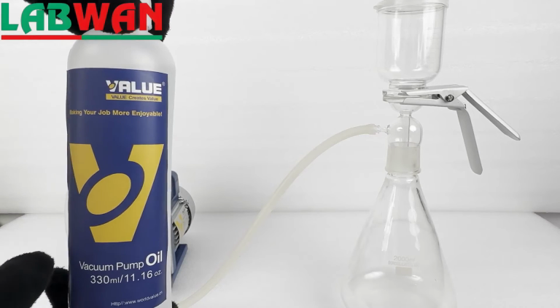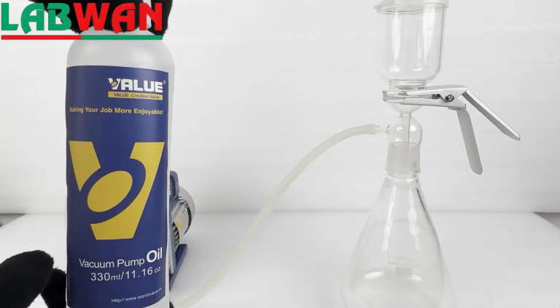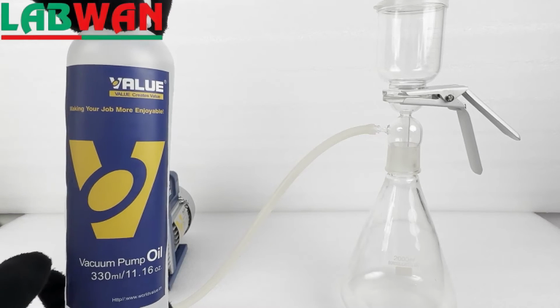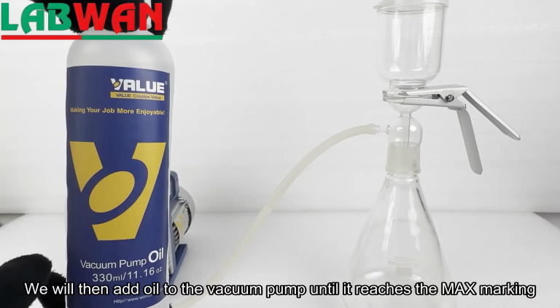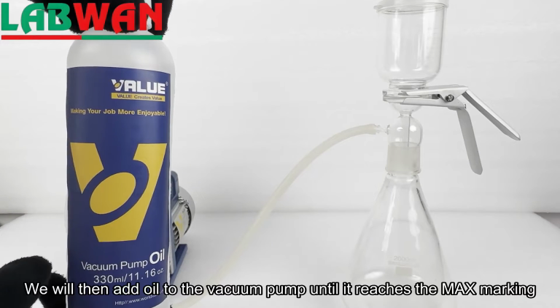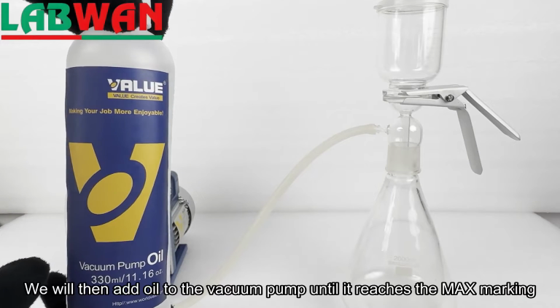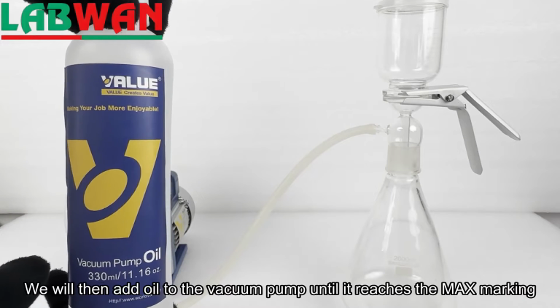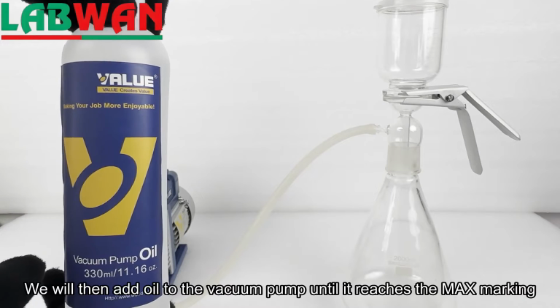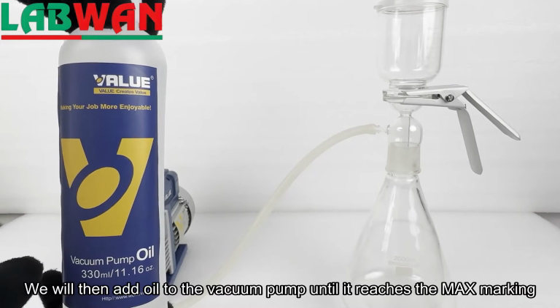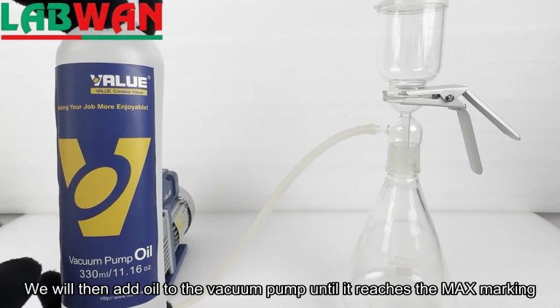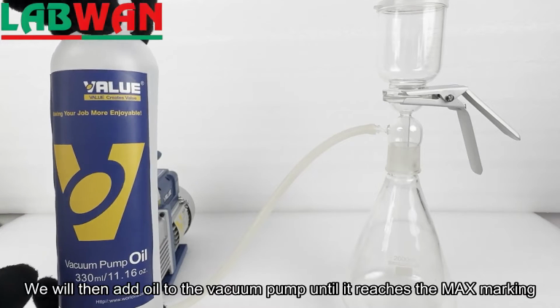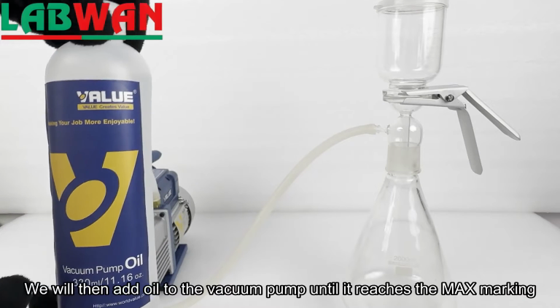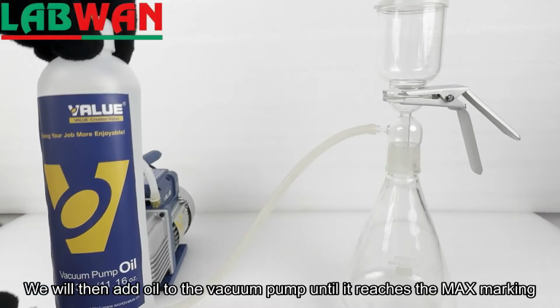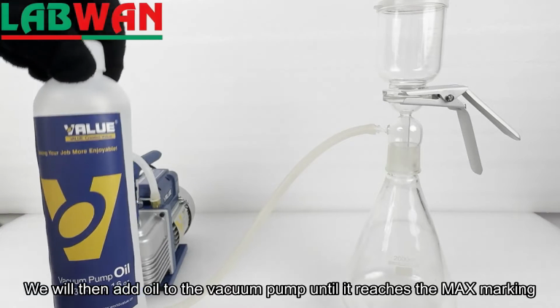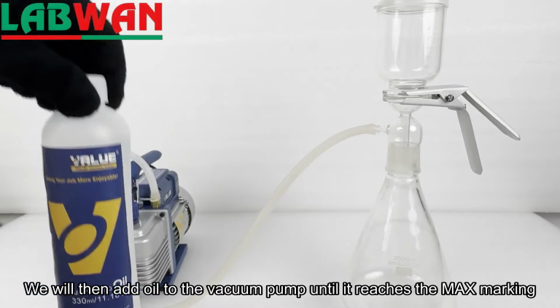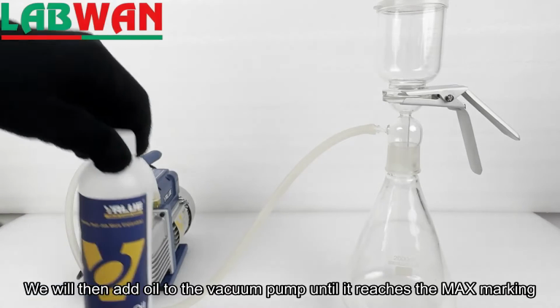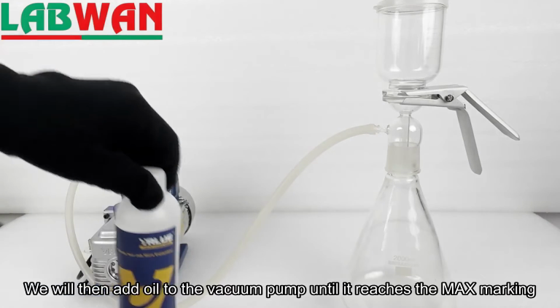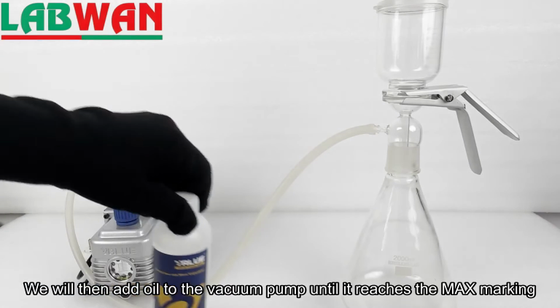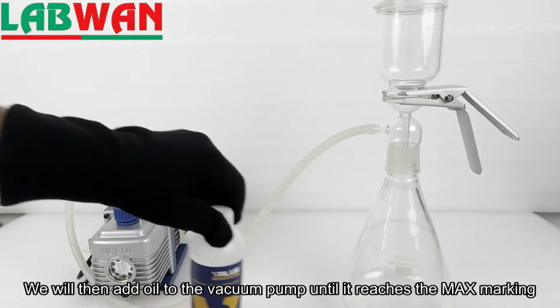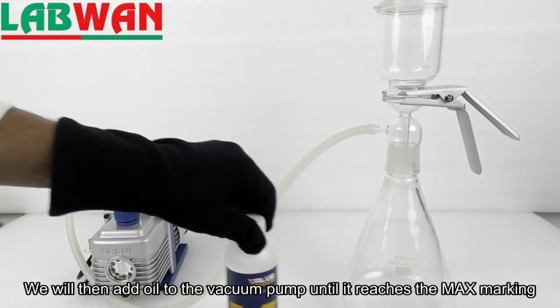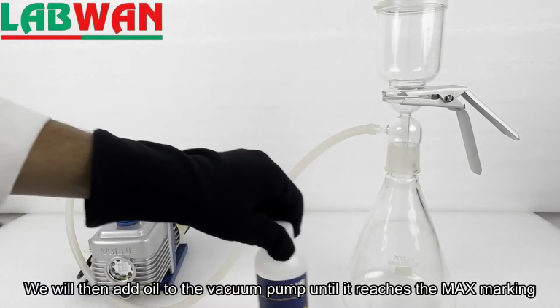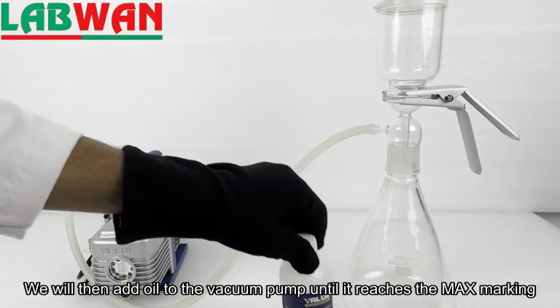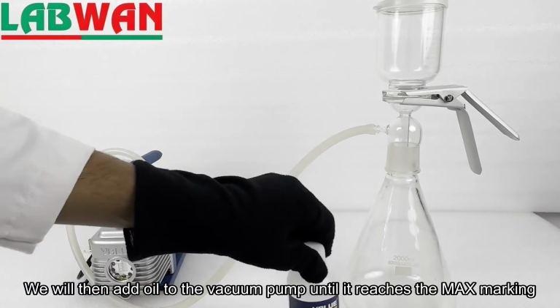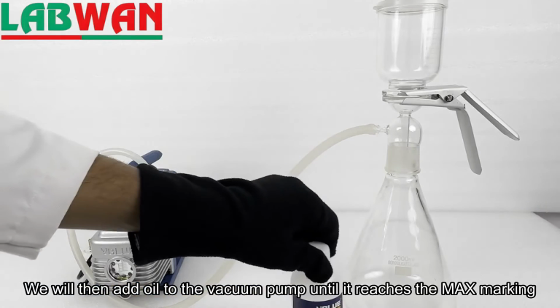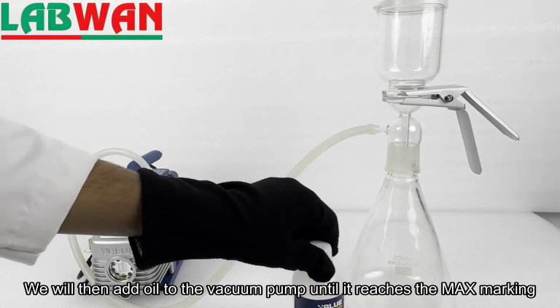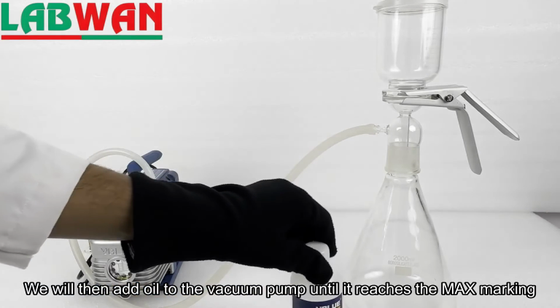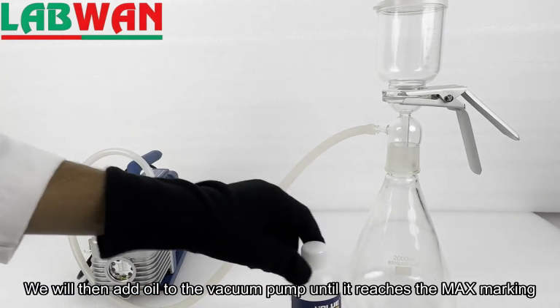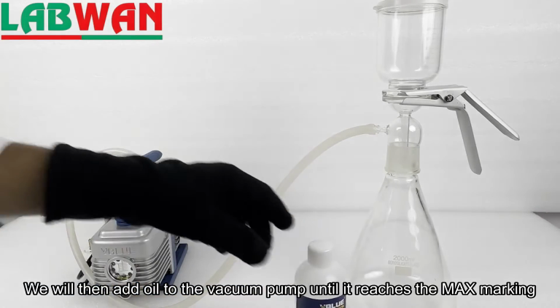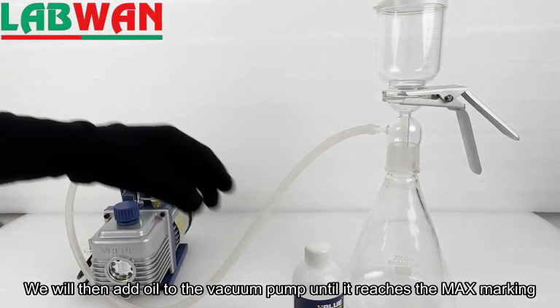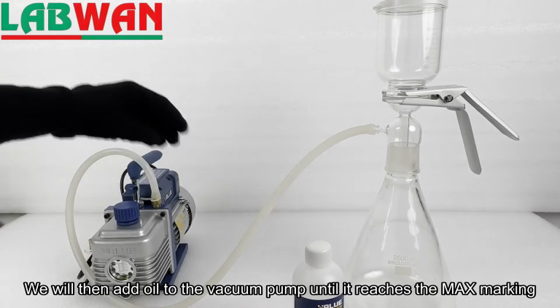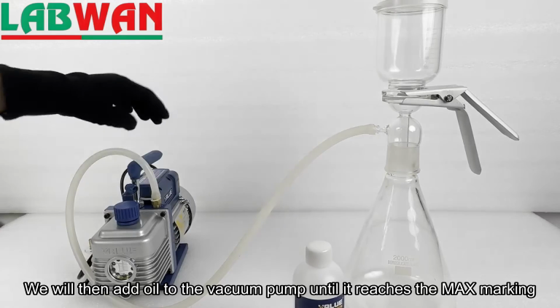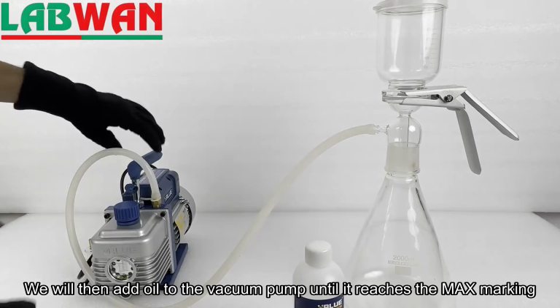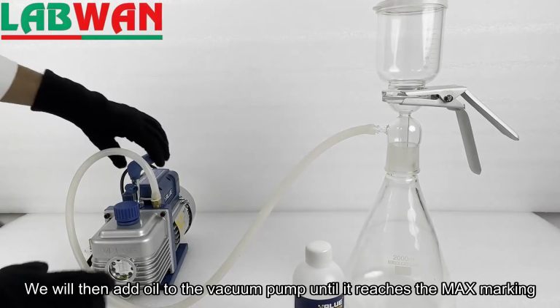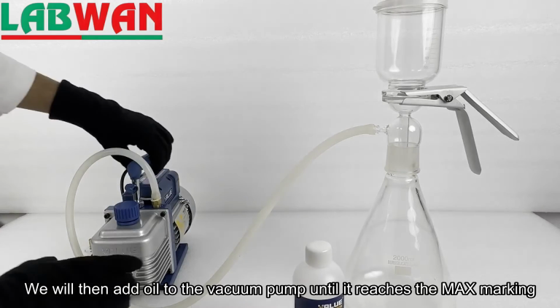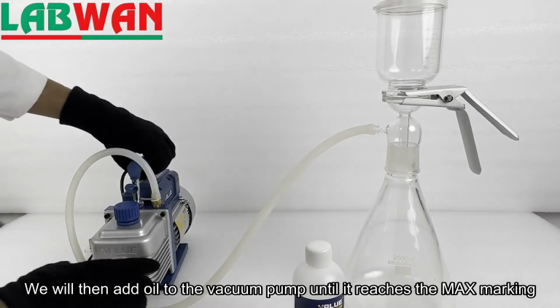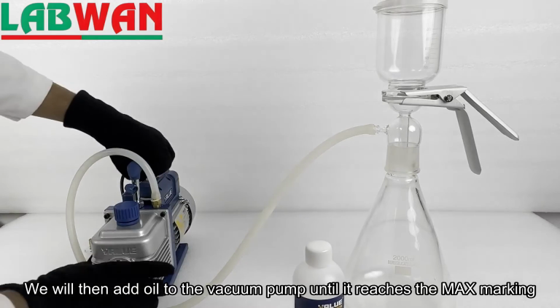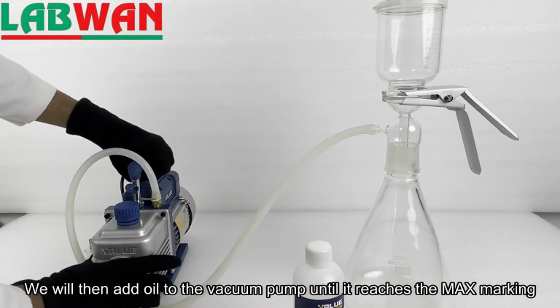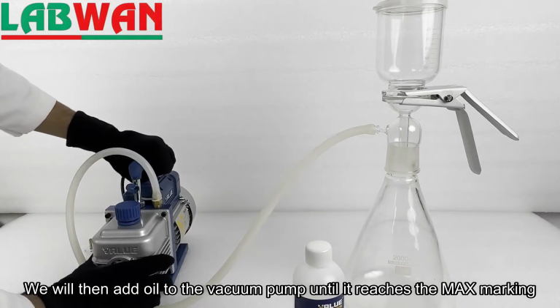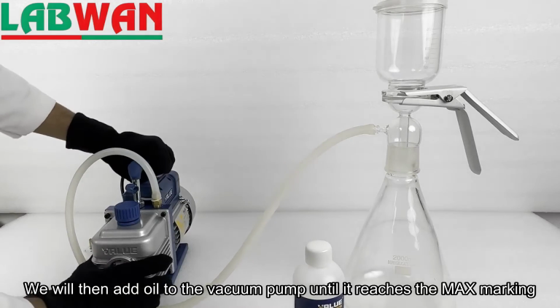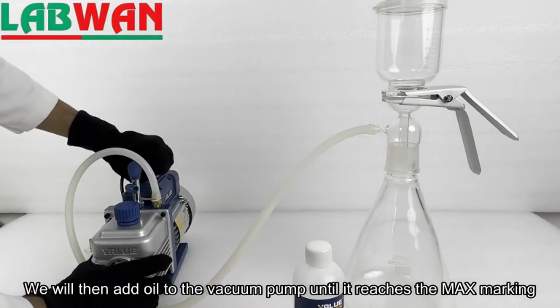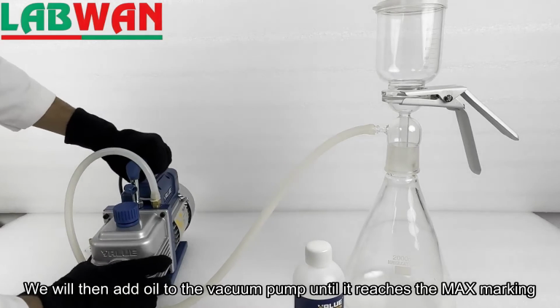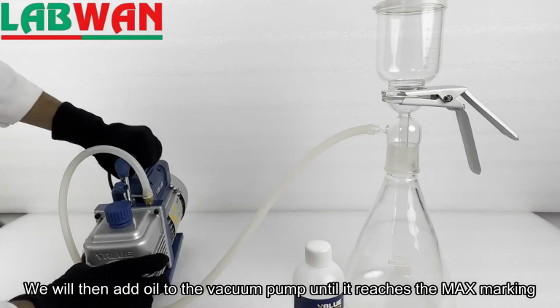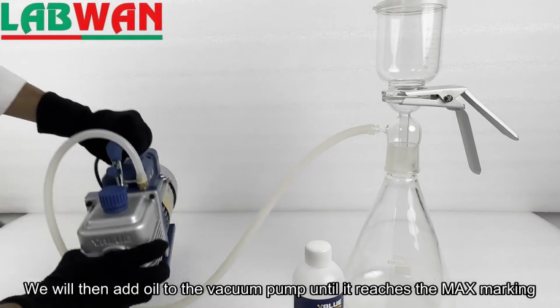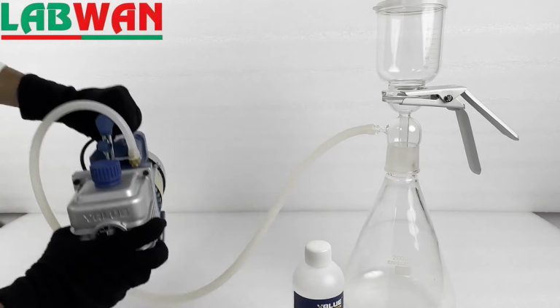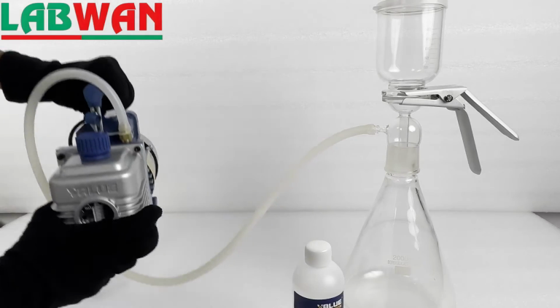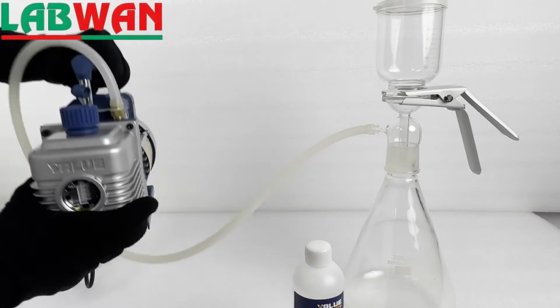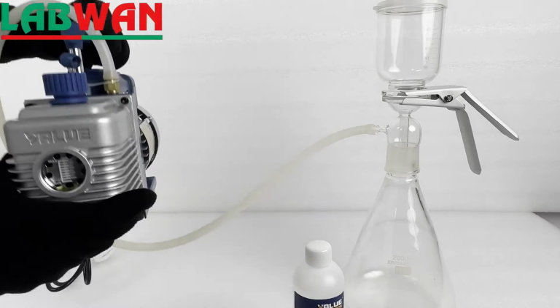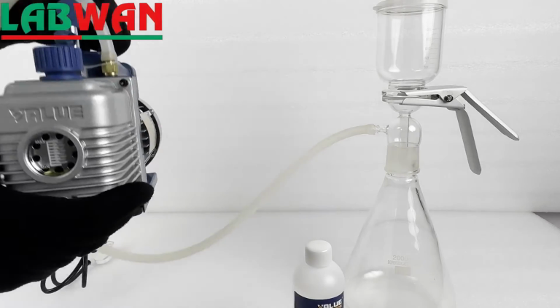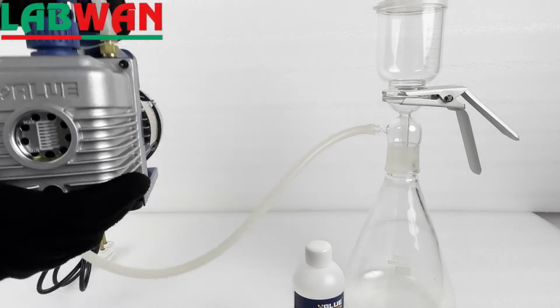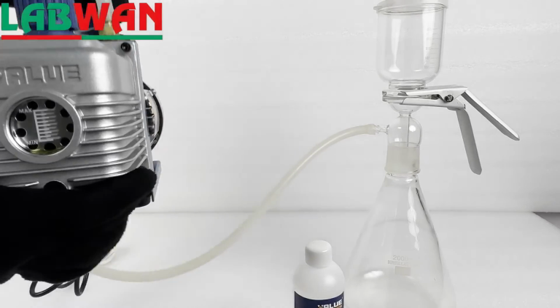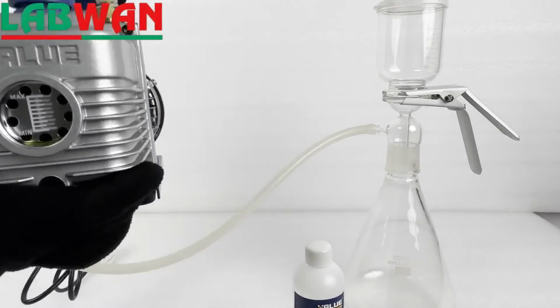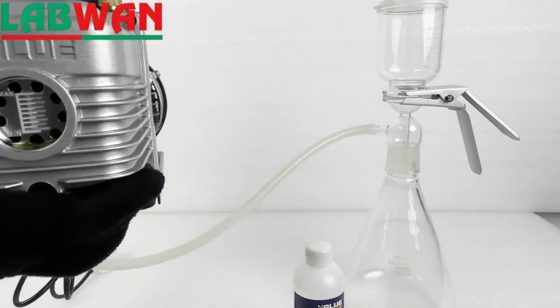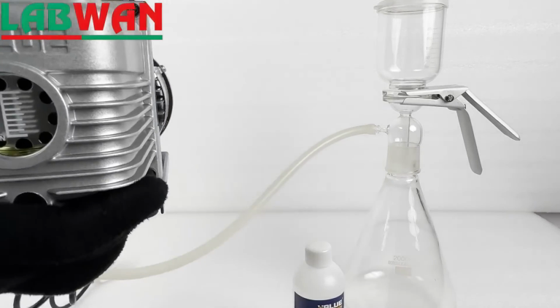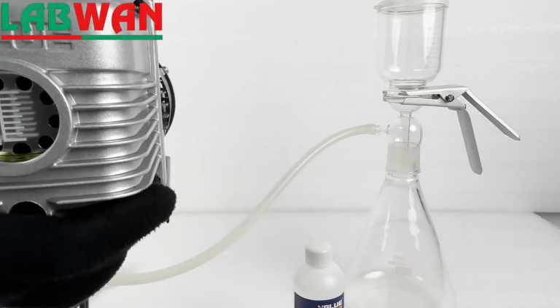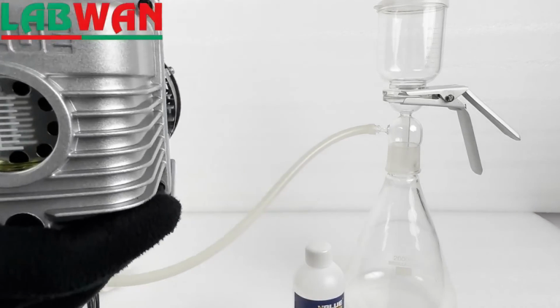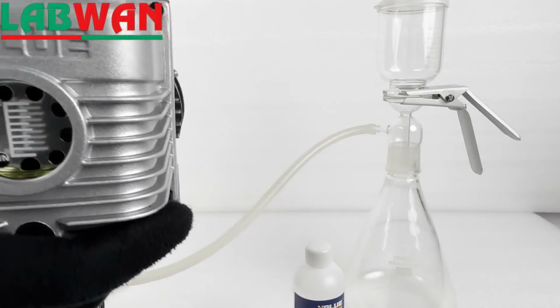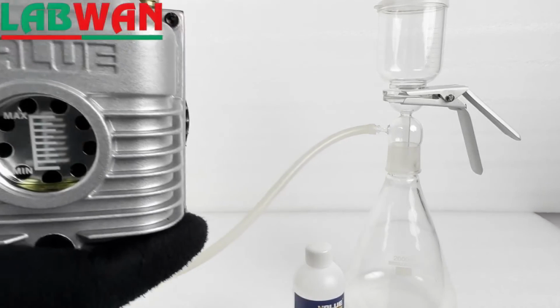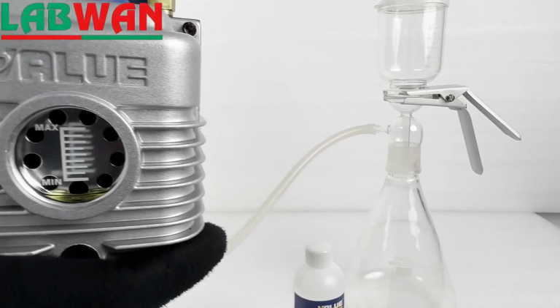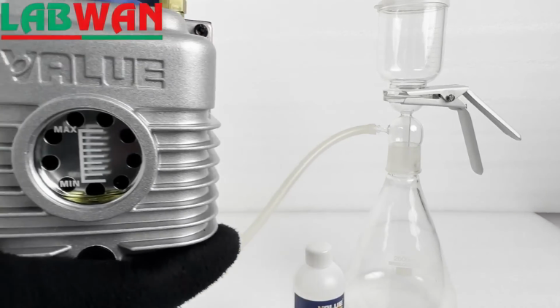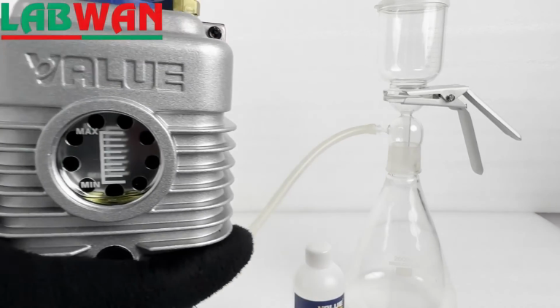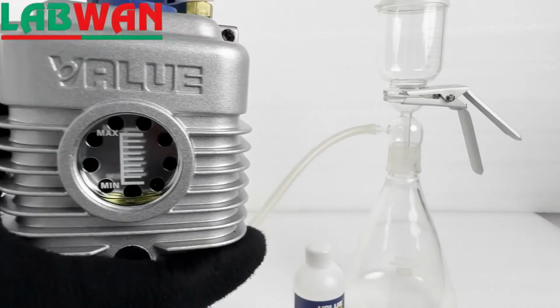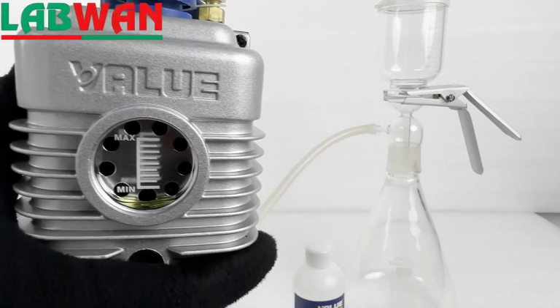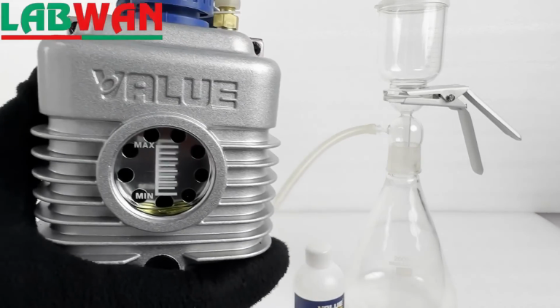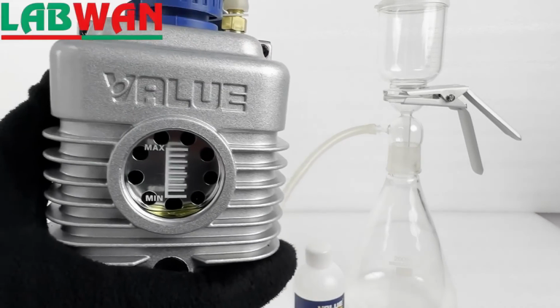We will then add oil to the vacuum pump until it reaches the max marking.